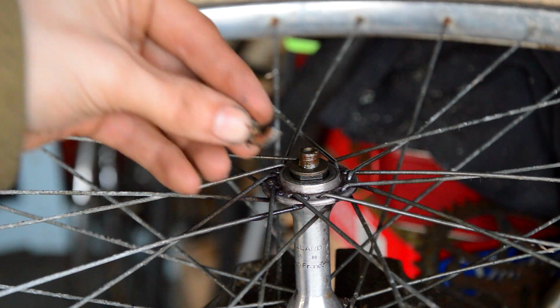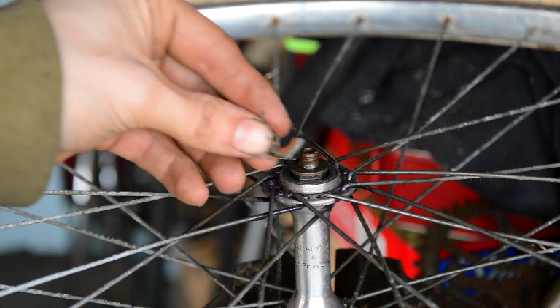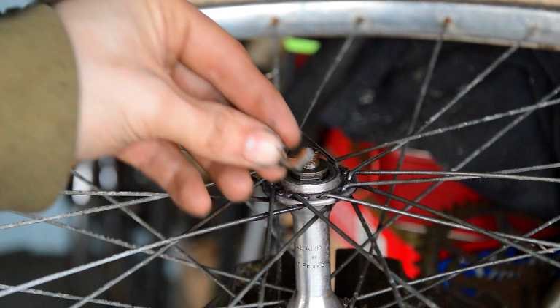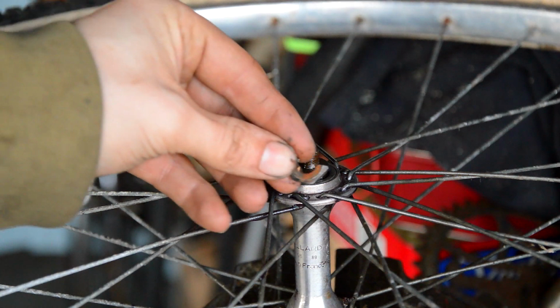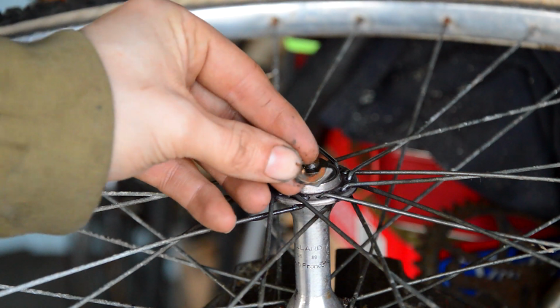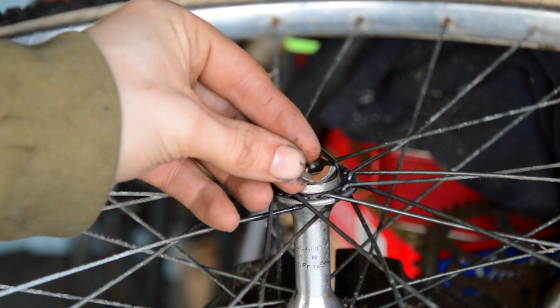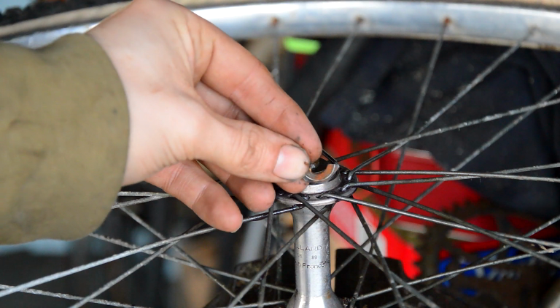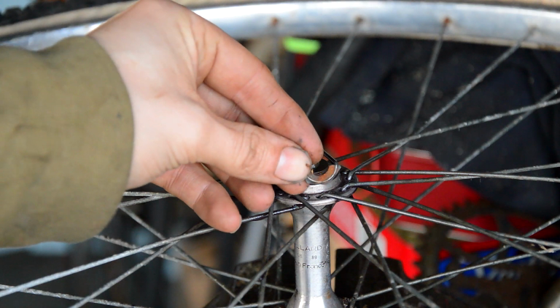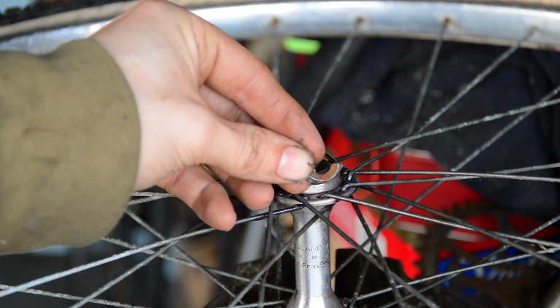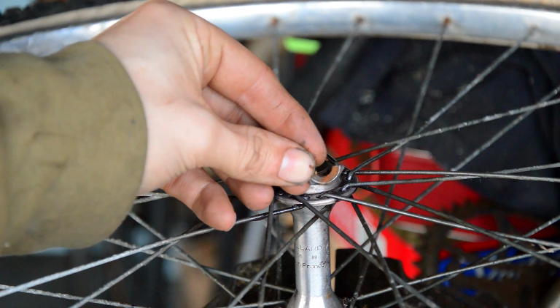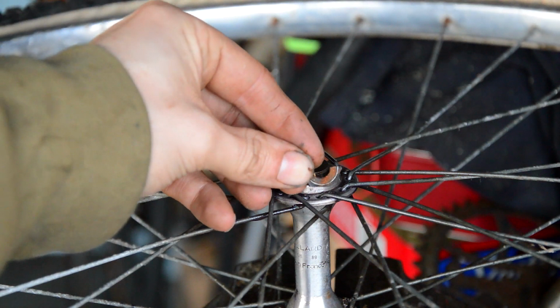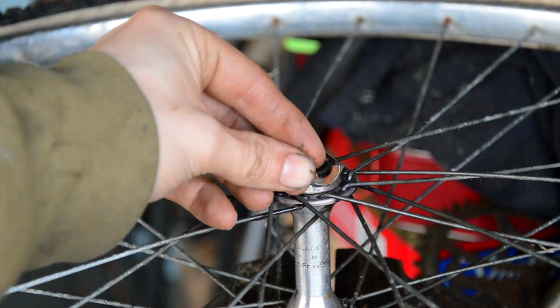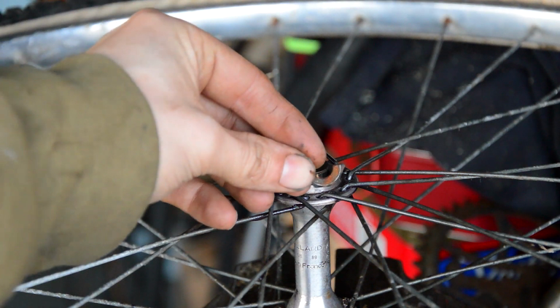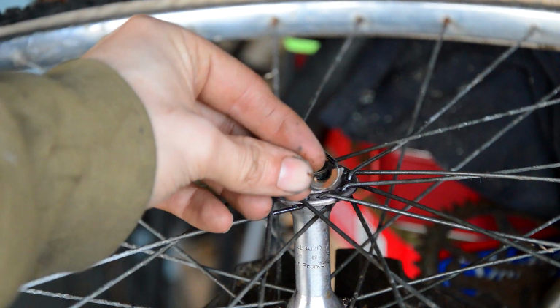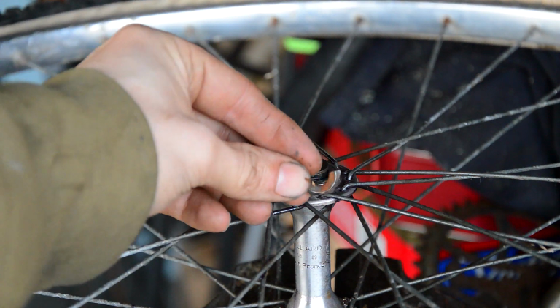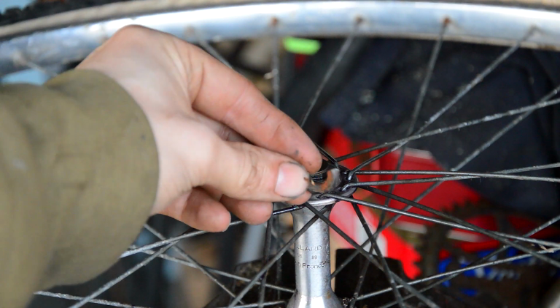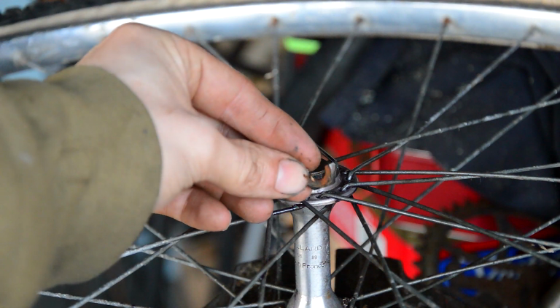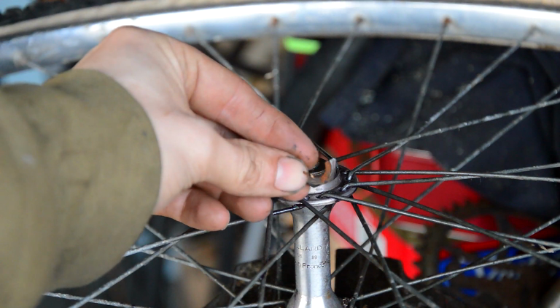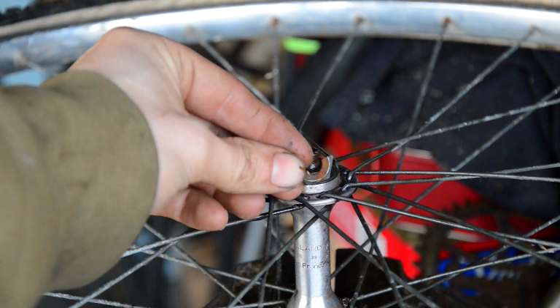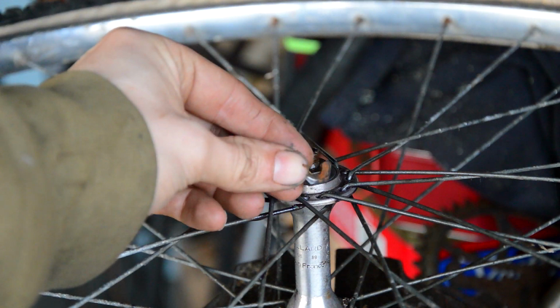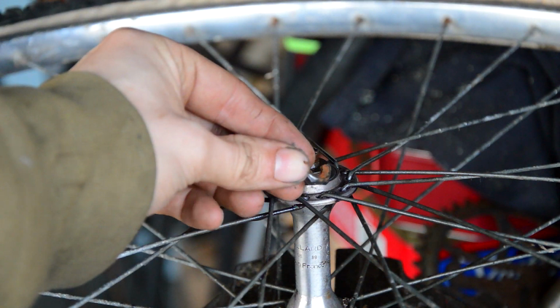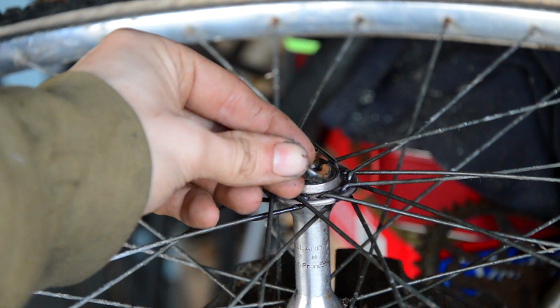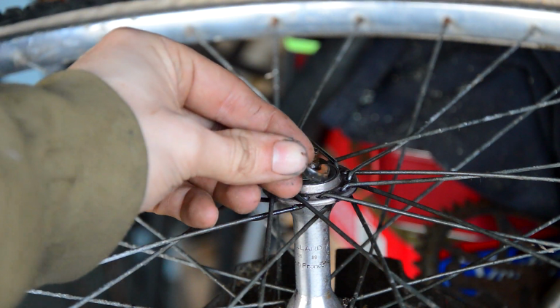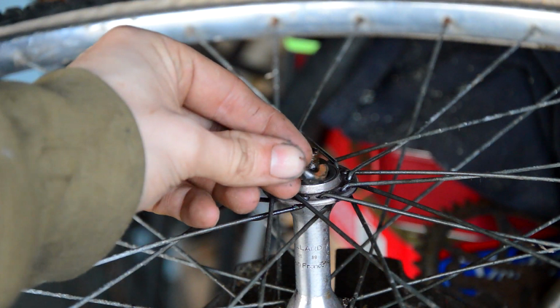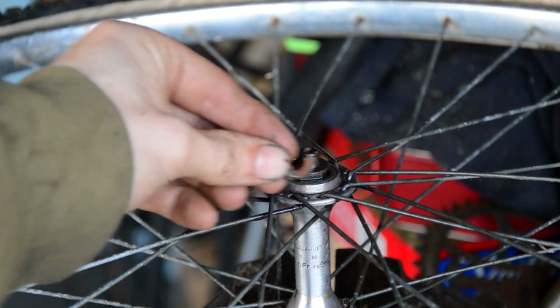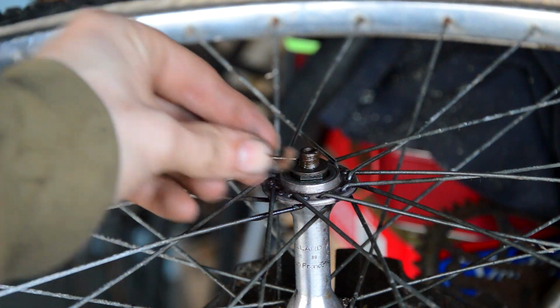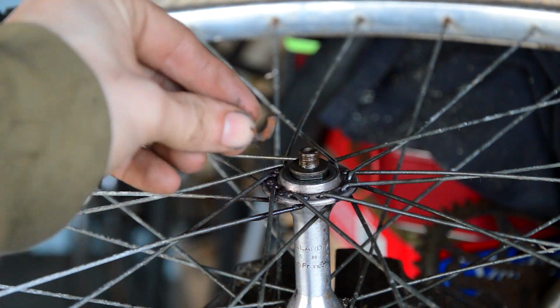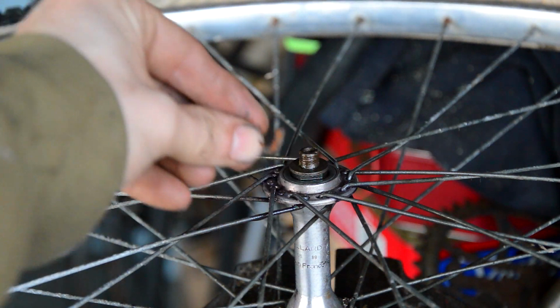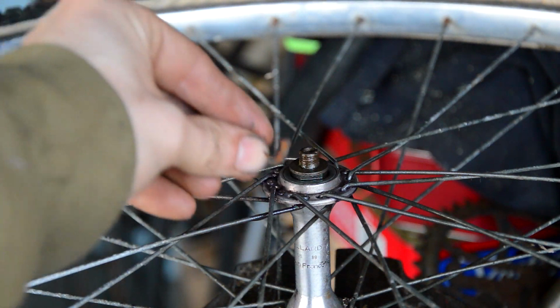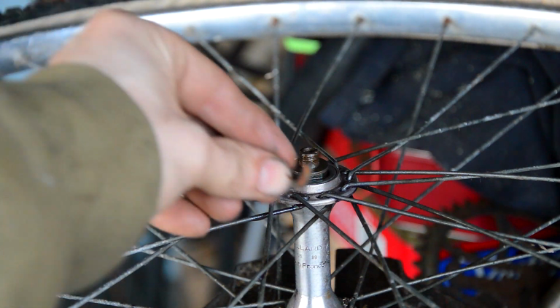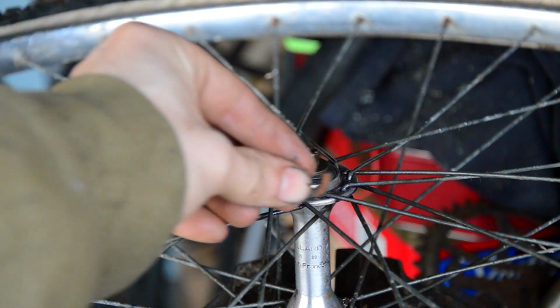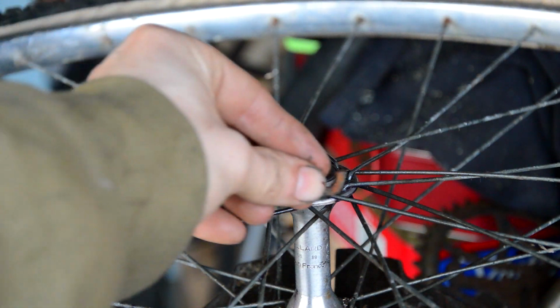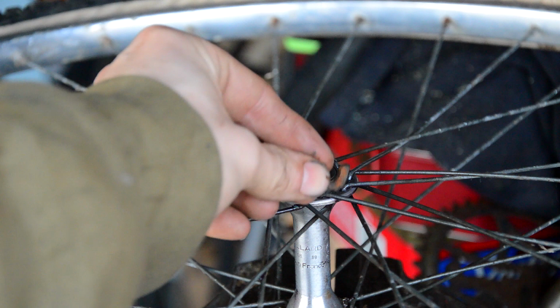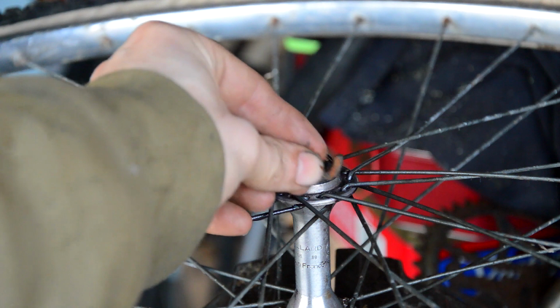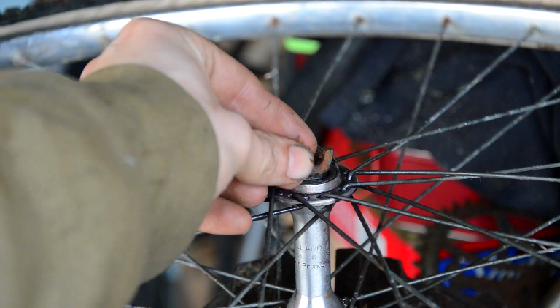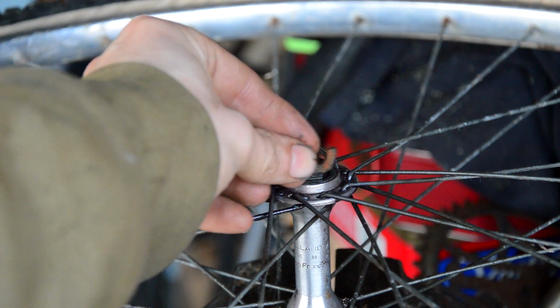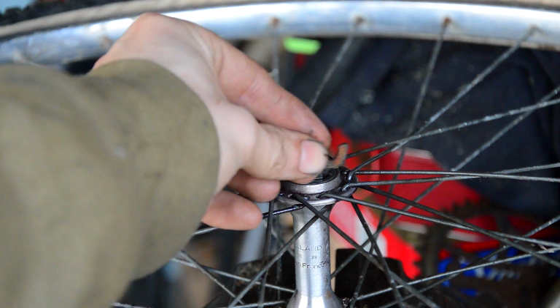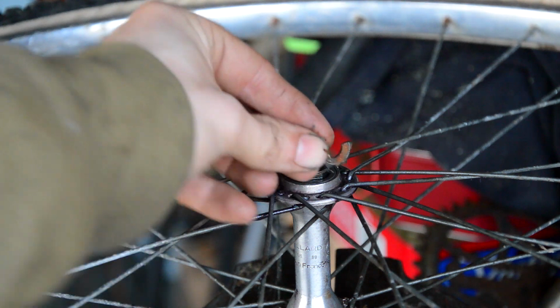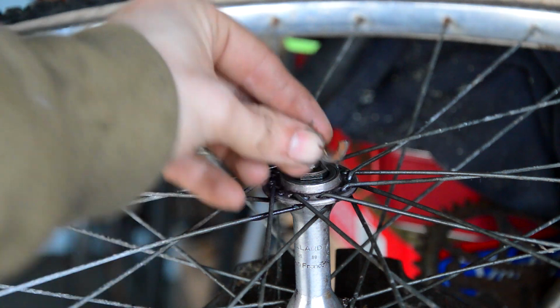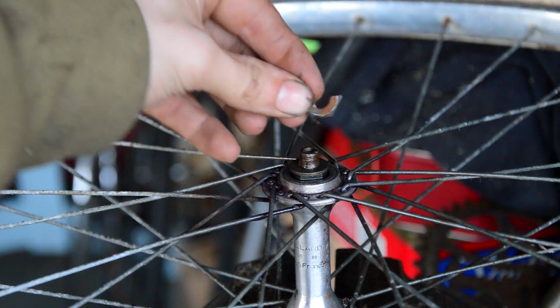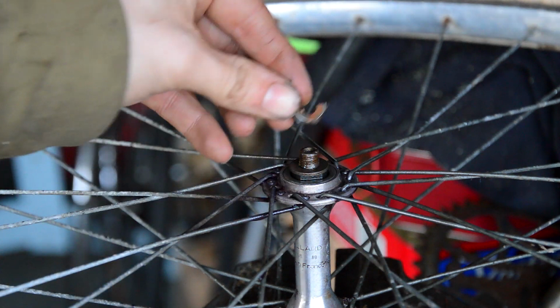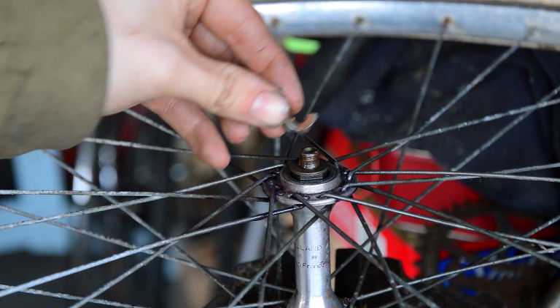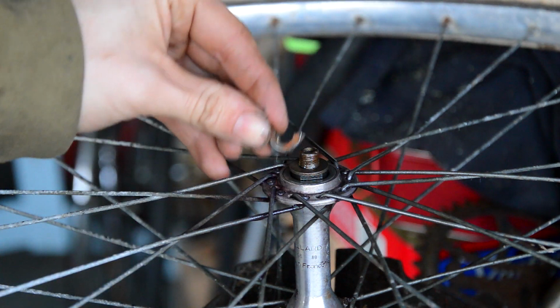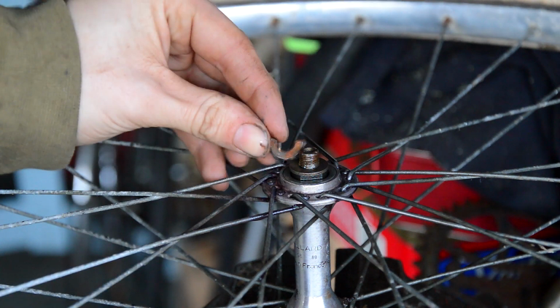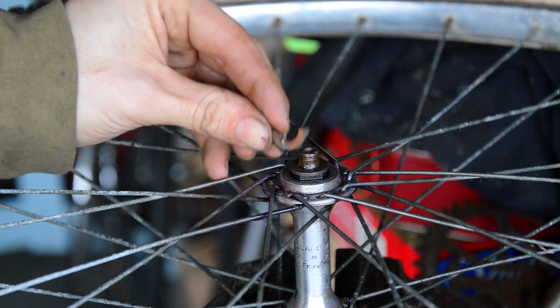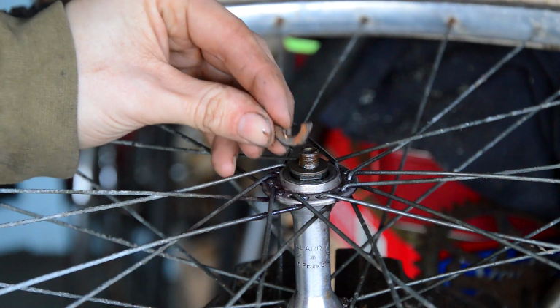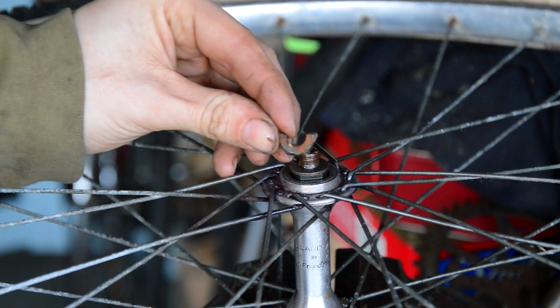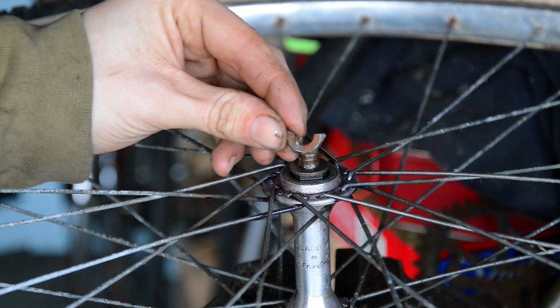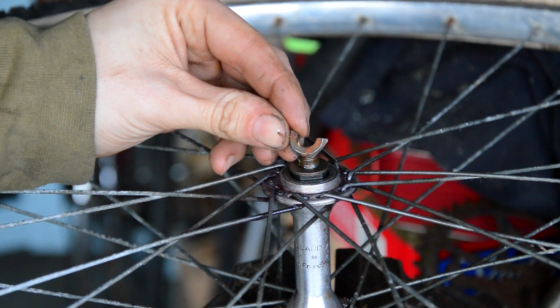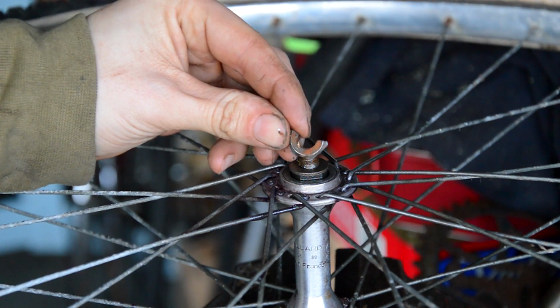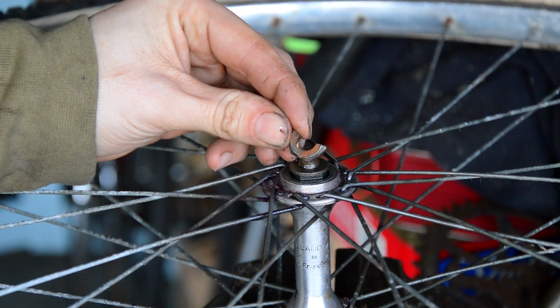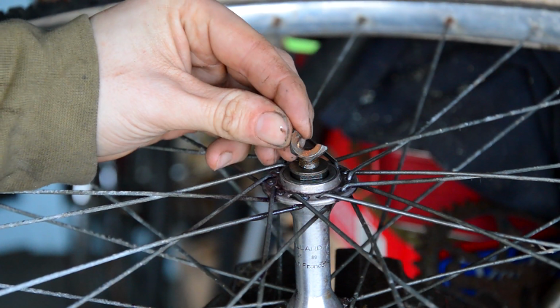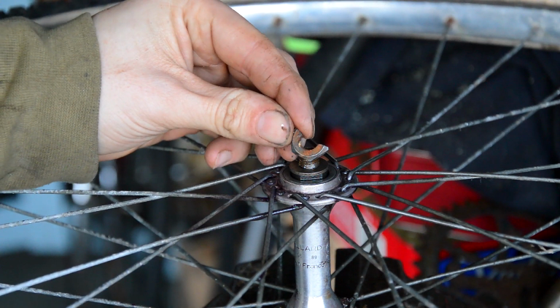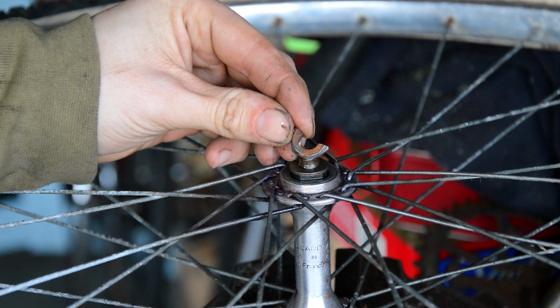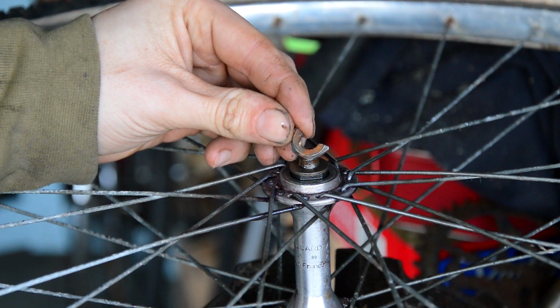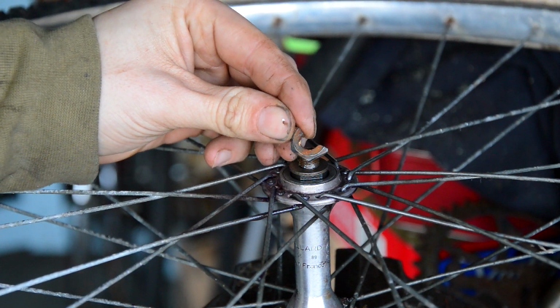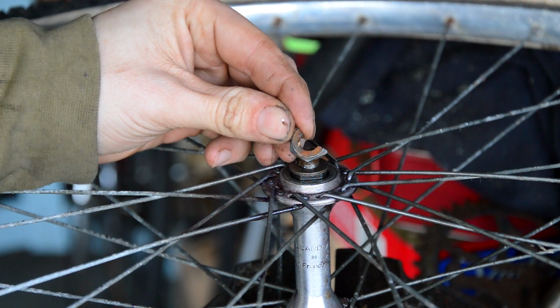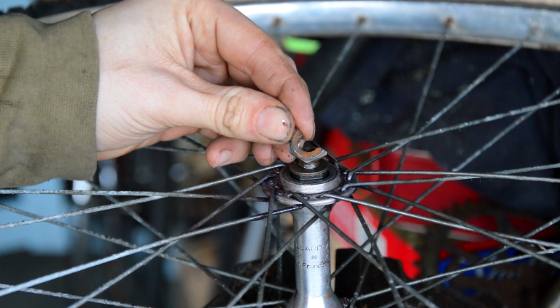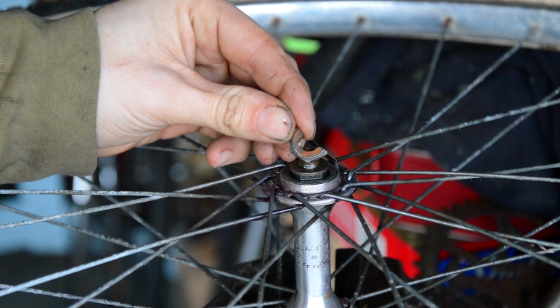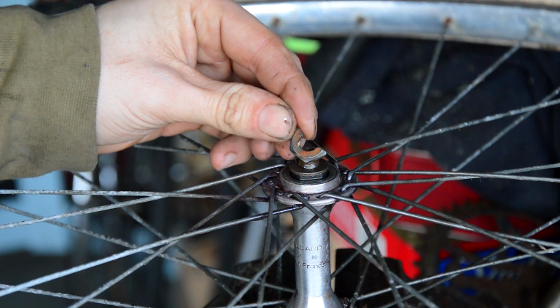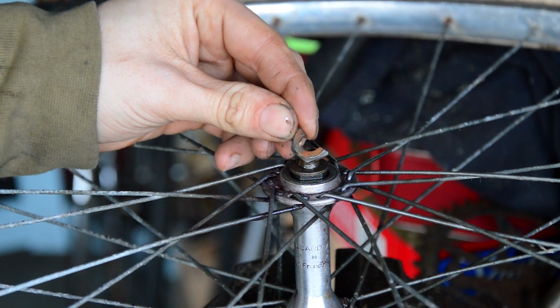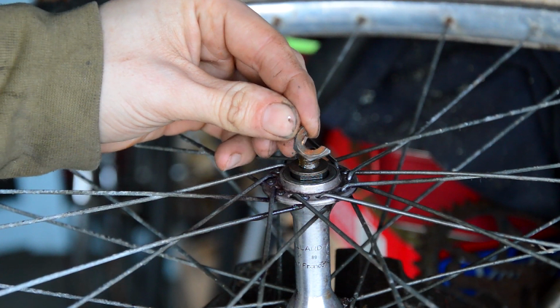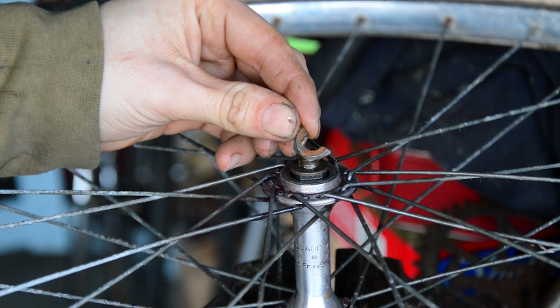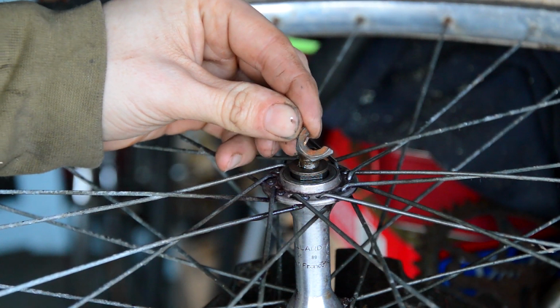Before I strip this down - this is the locknut off the top and there's only half of it there, so we've got to replace that.